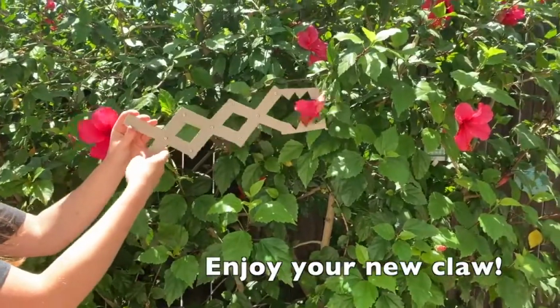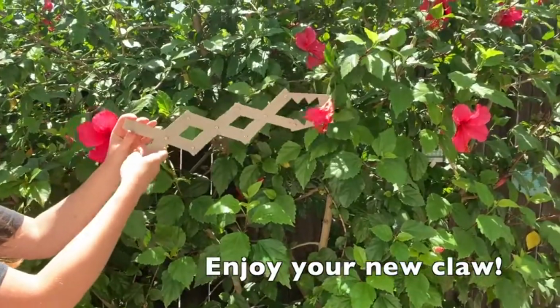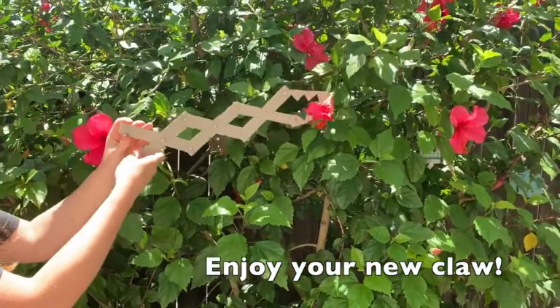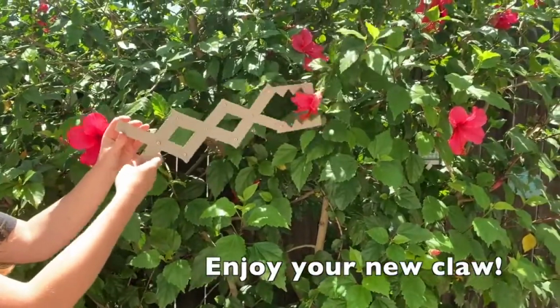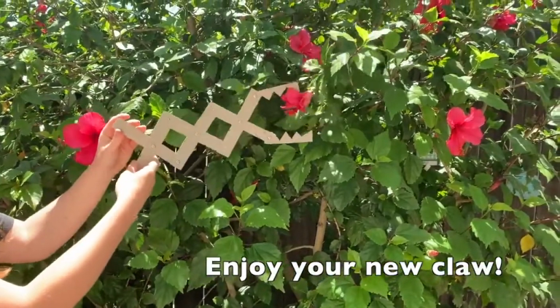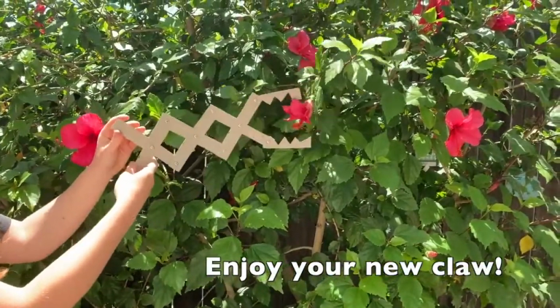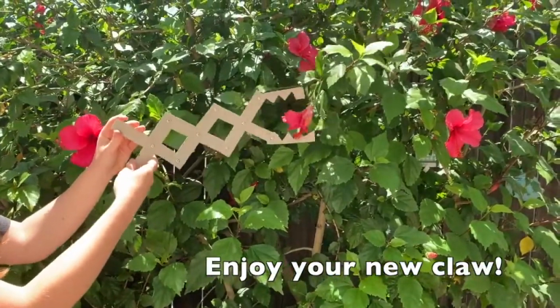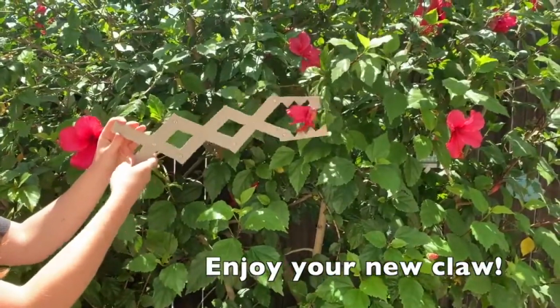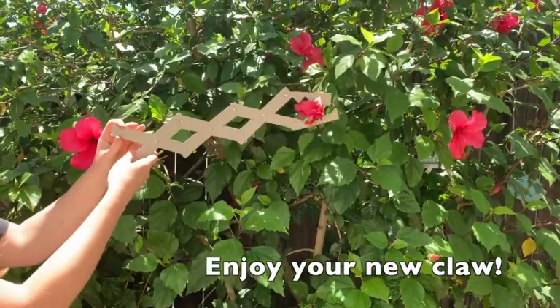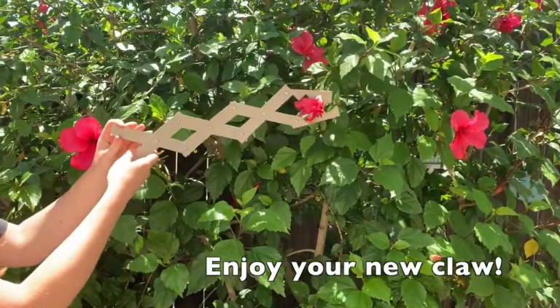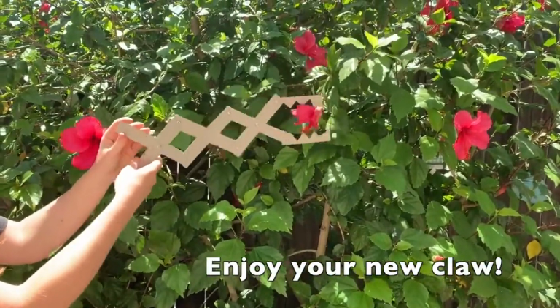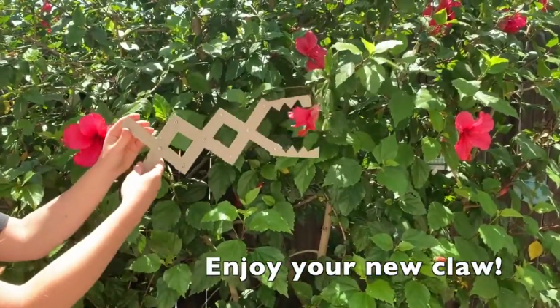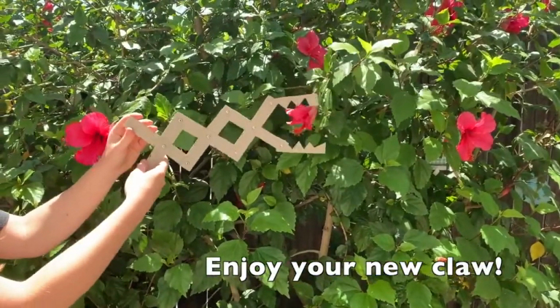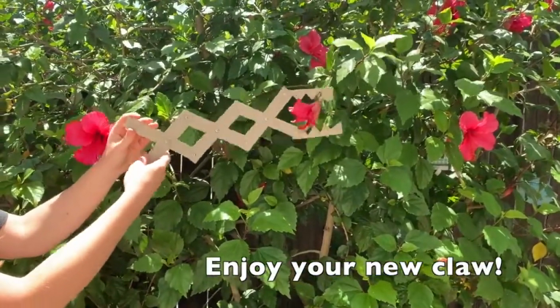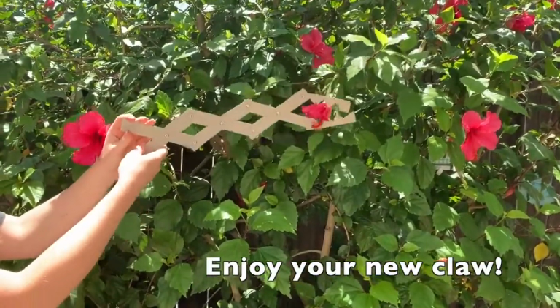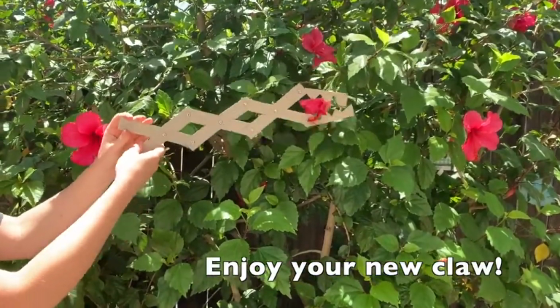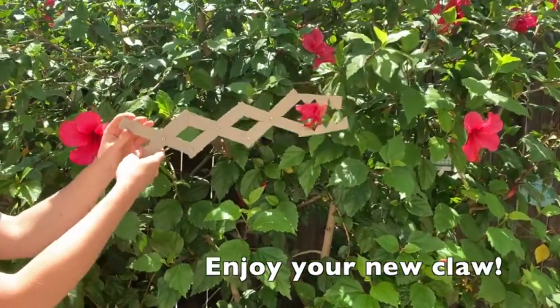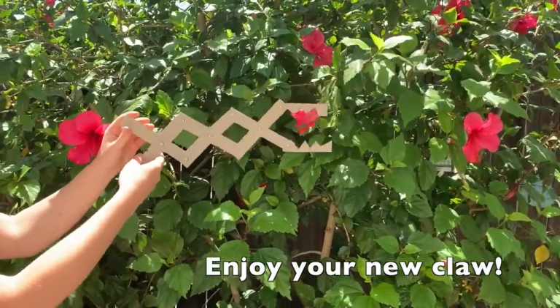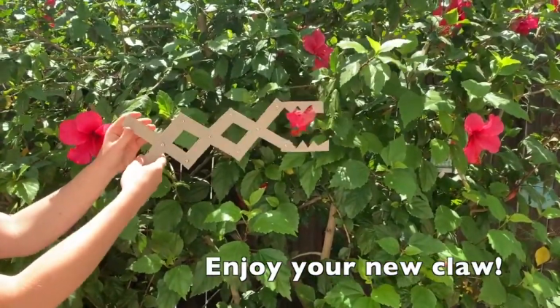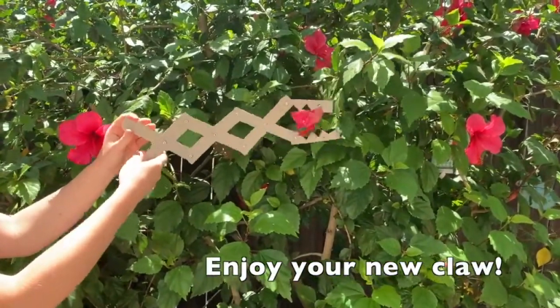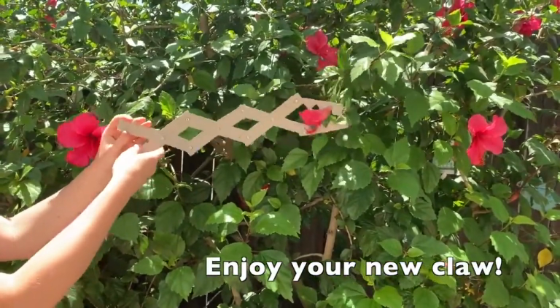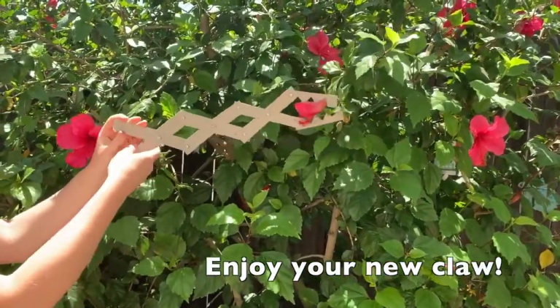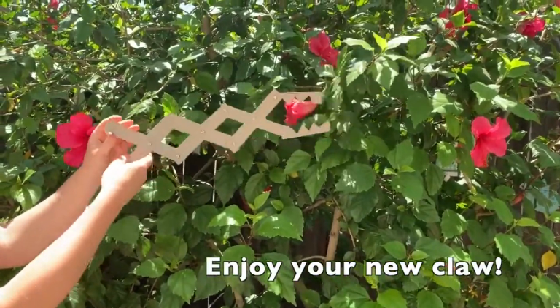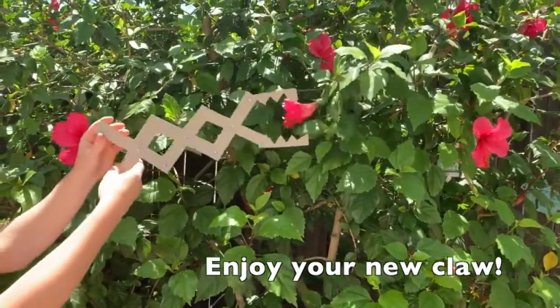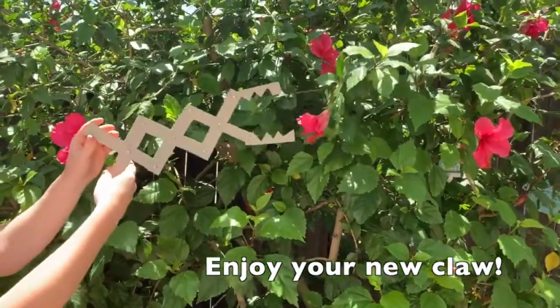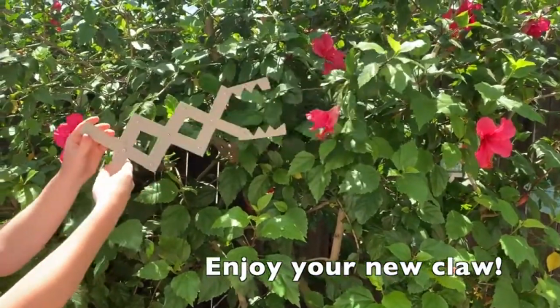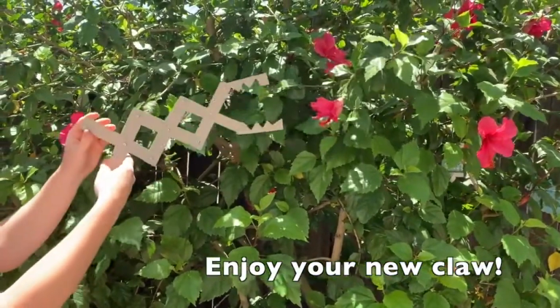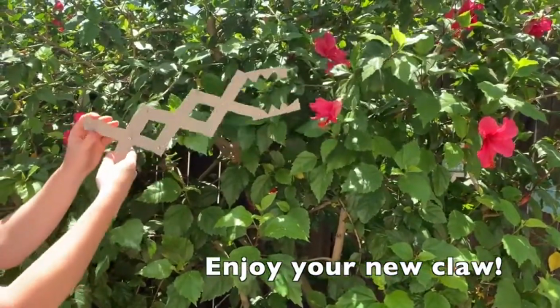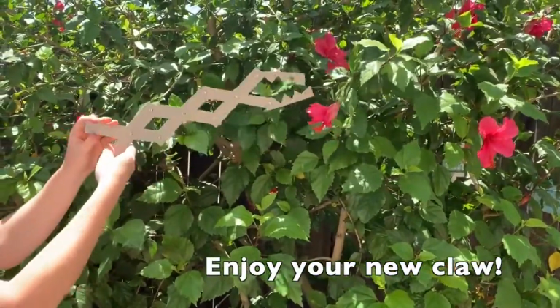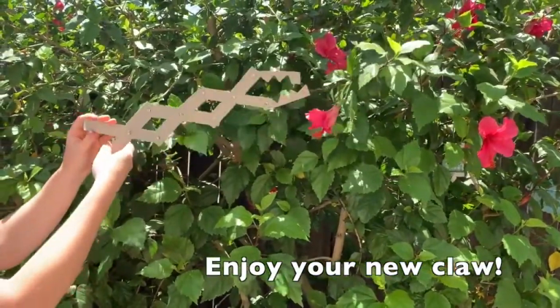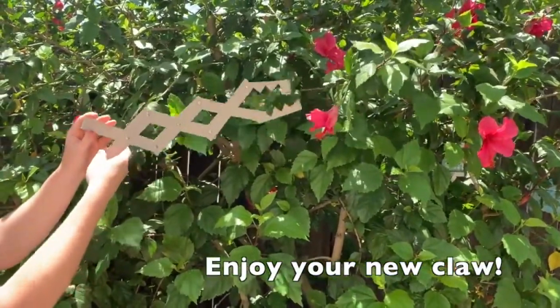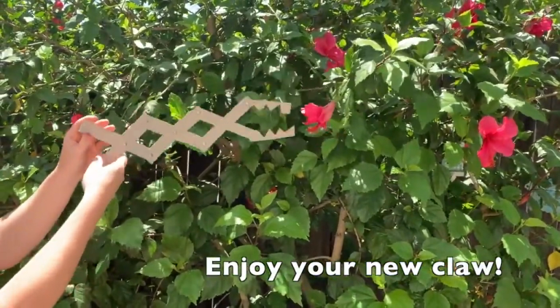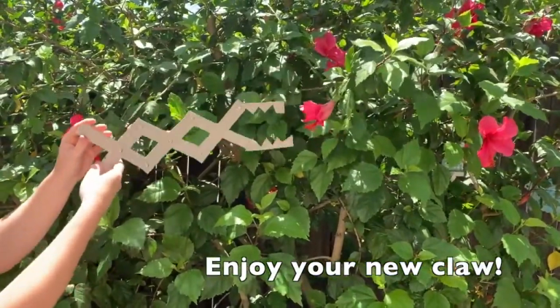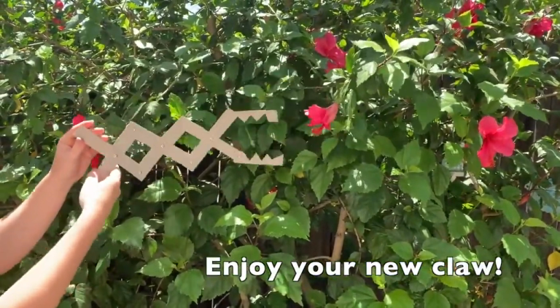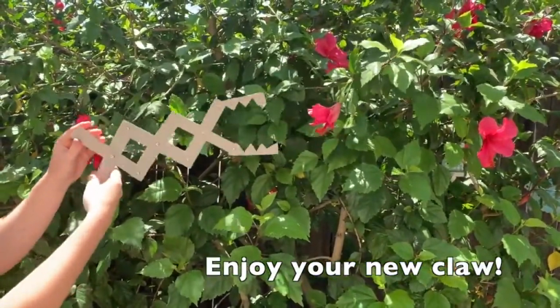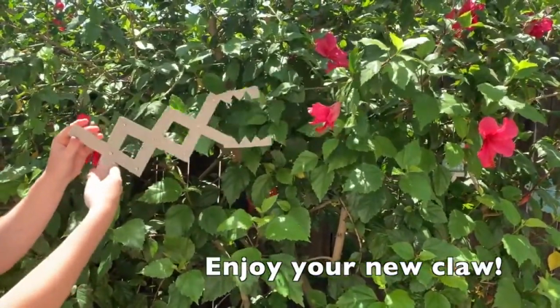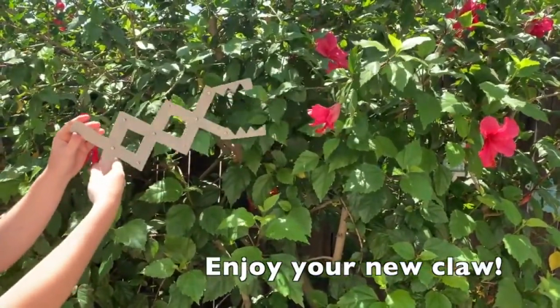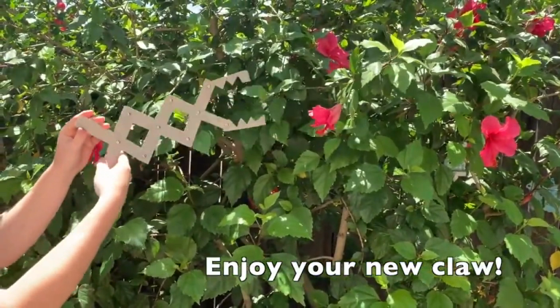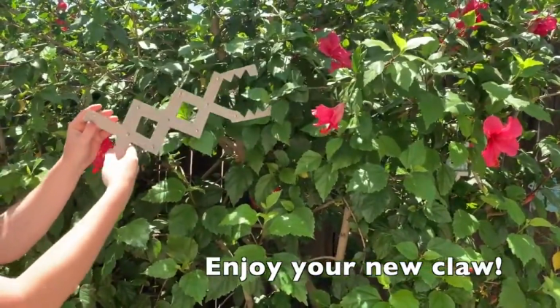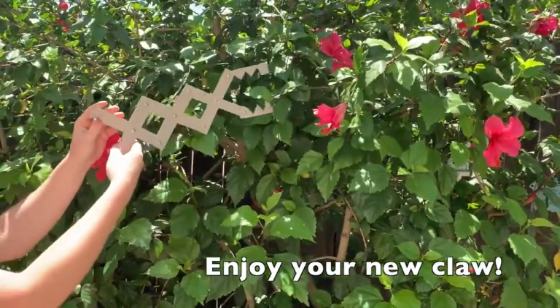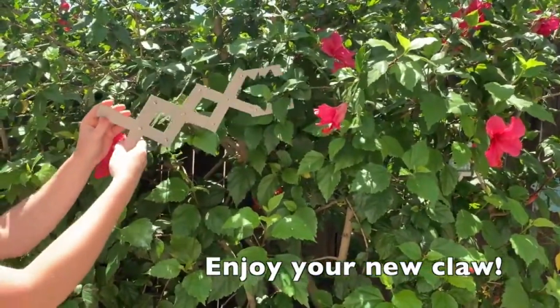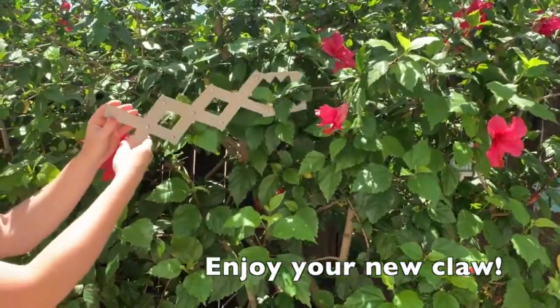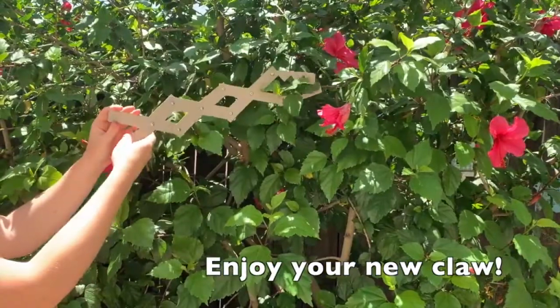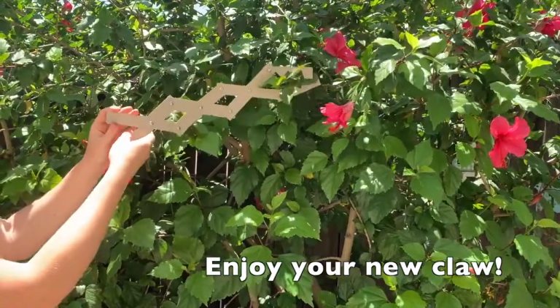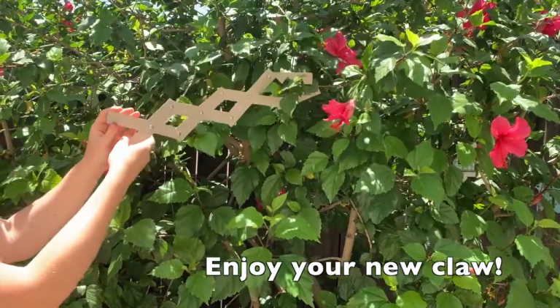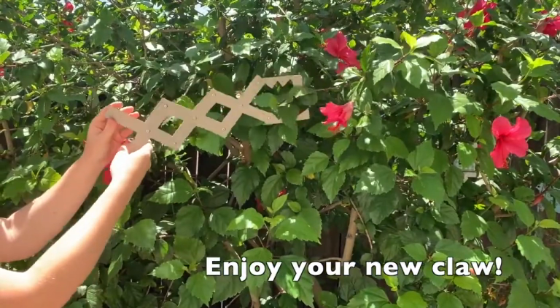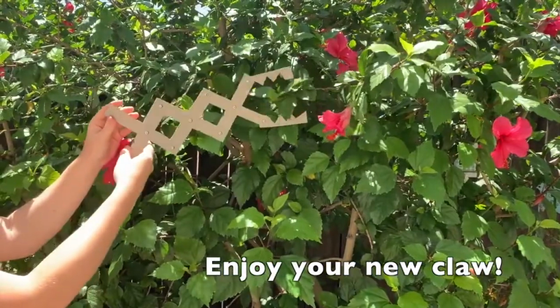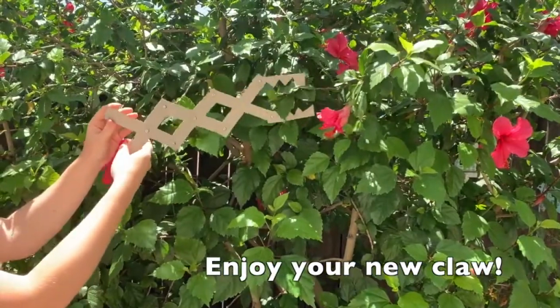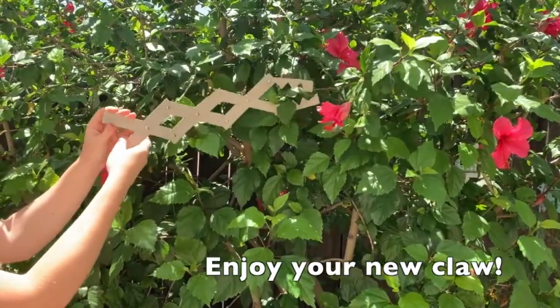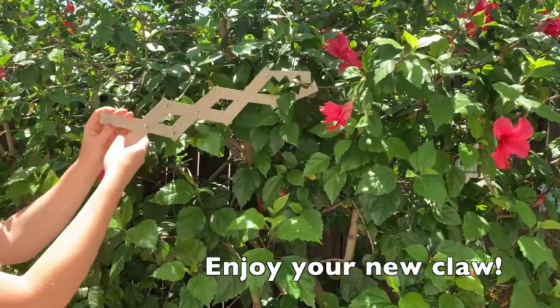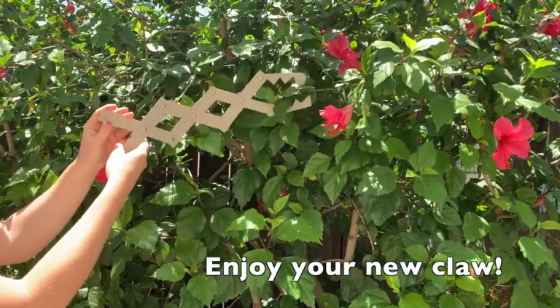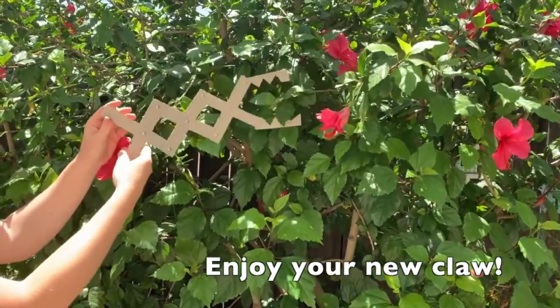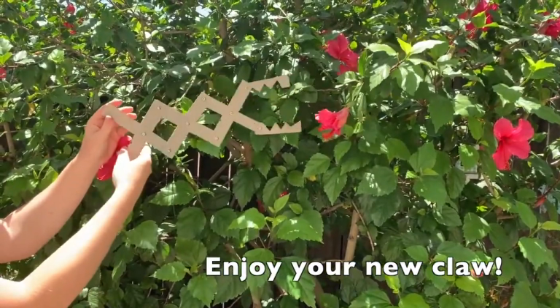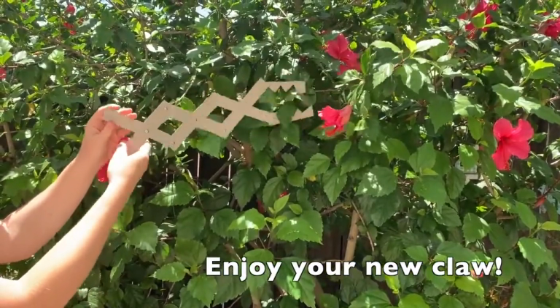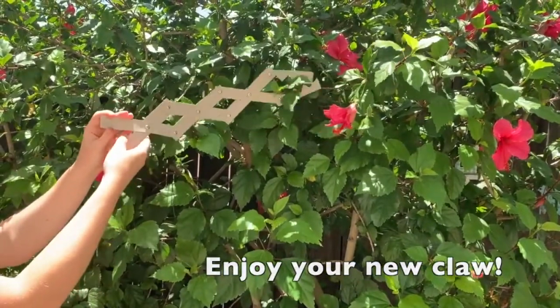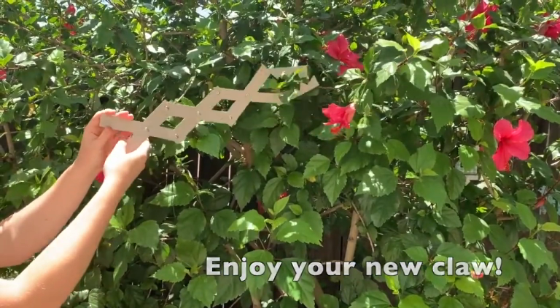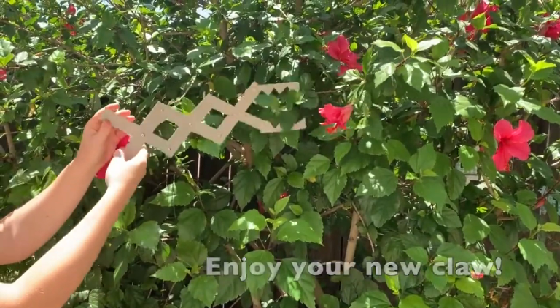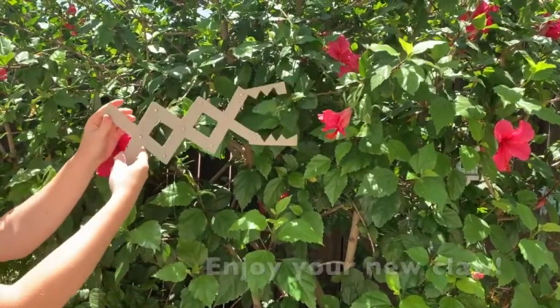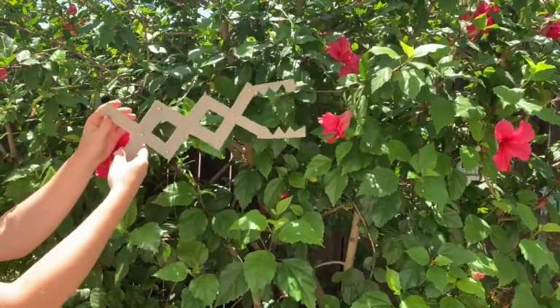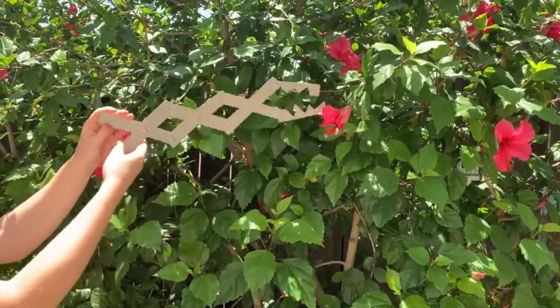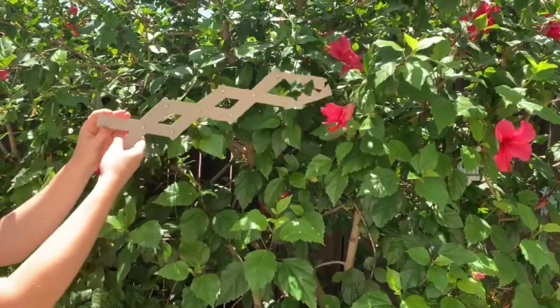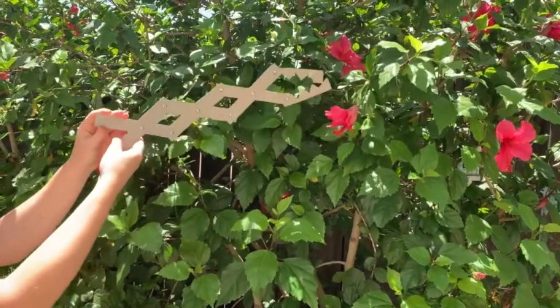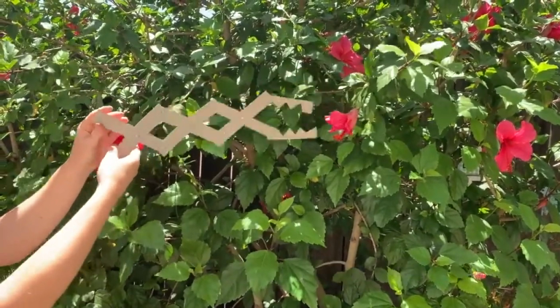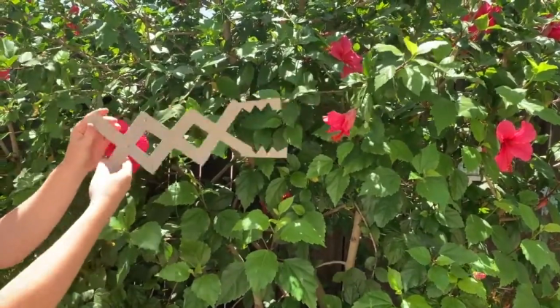Your imagination's the limit with this cardboard claw. Pretend it's a dragon eating leaves like I did. Feel free to color it in and make it more realistic.